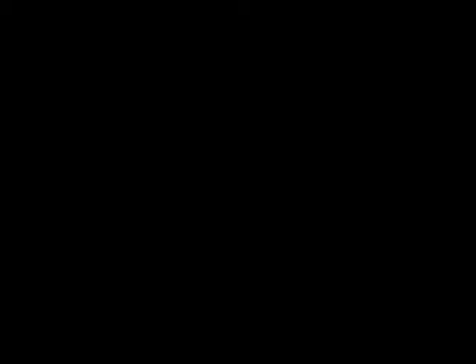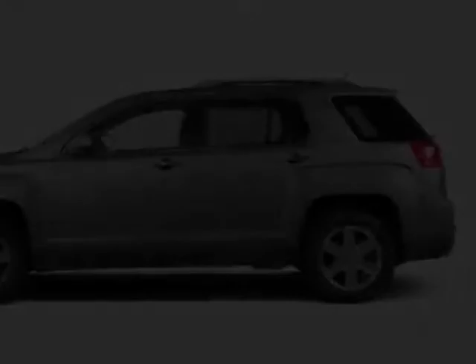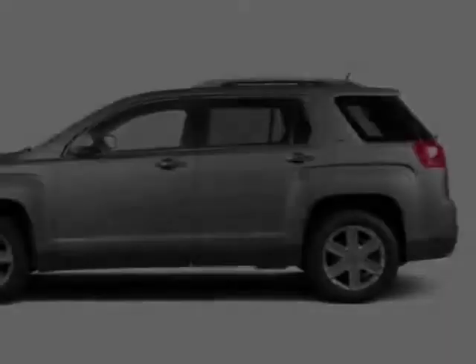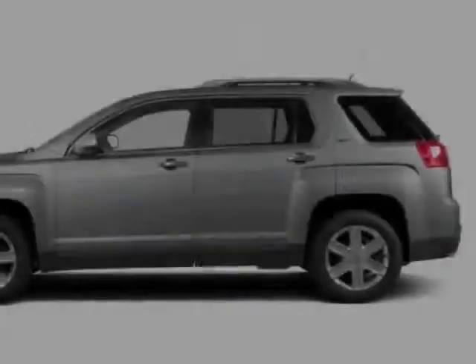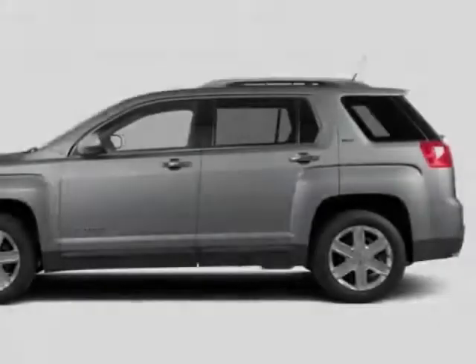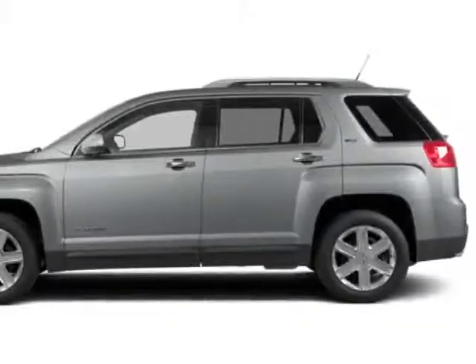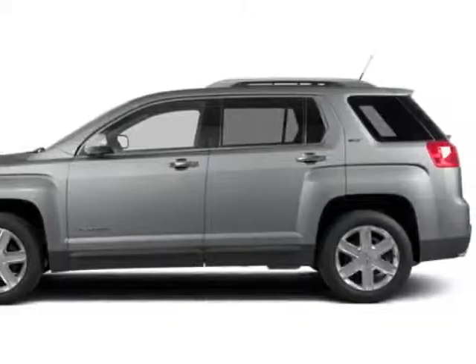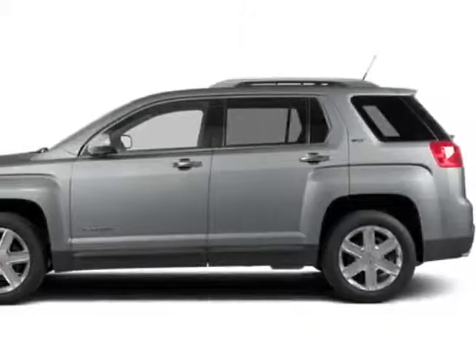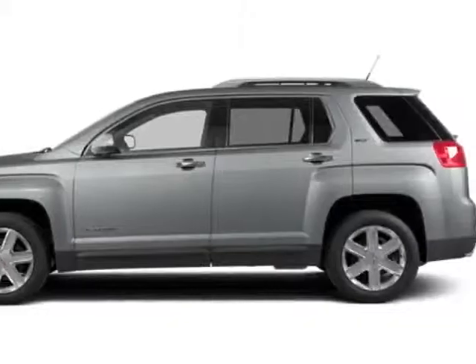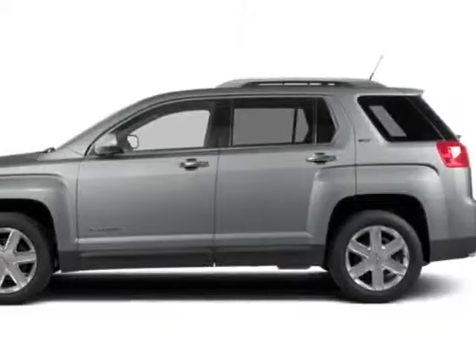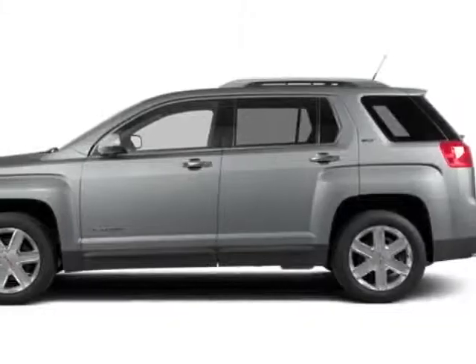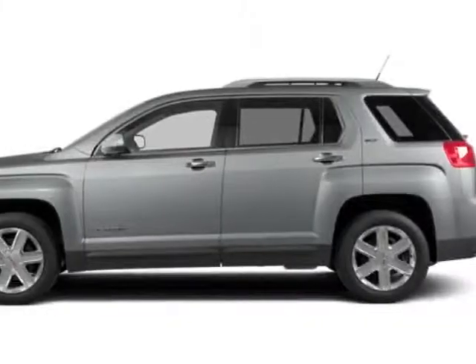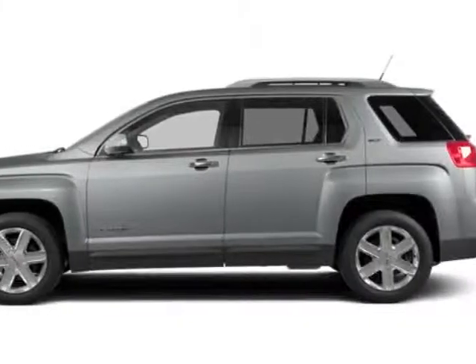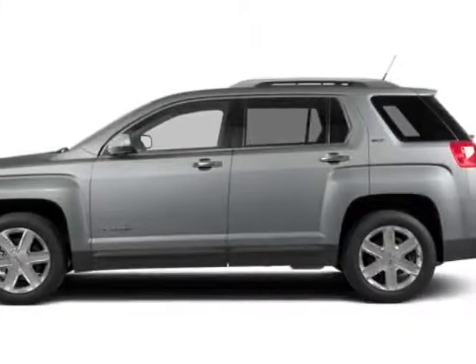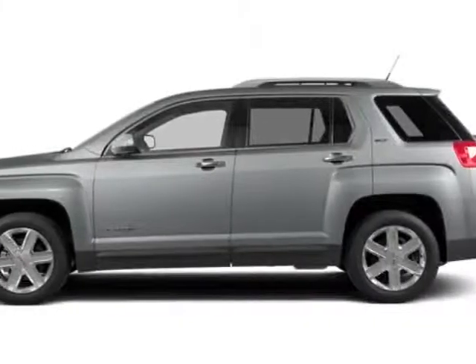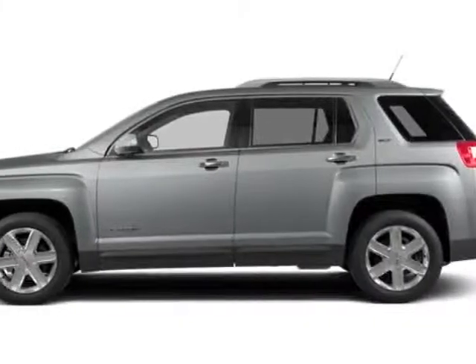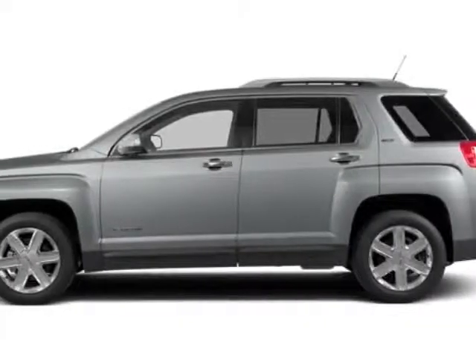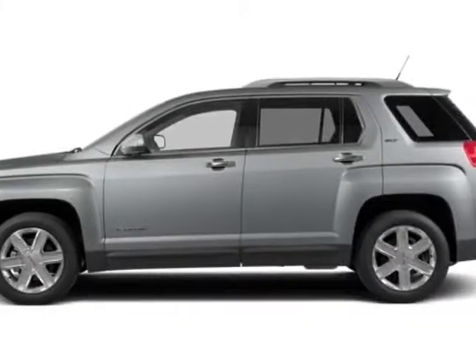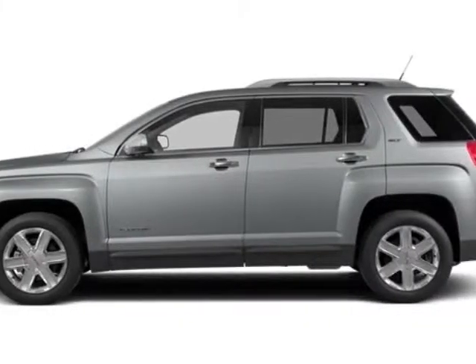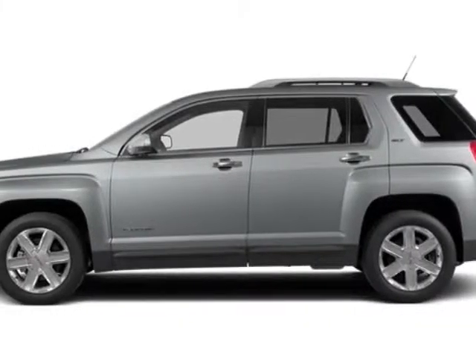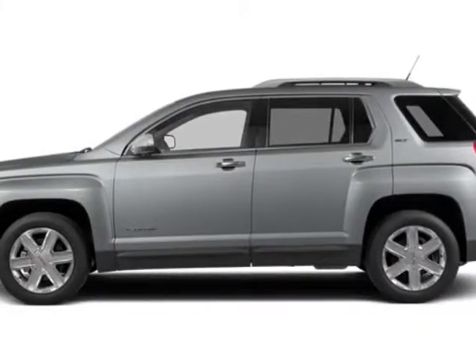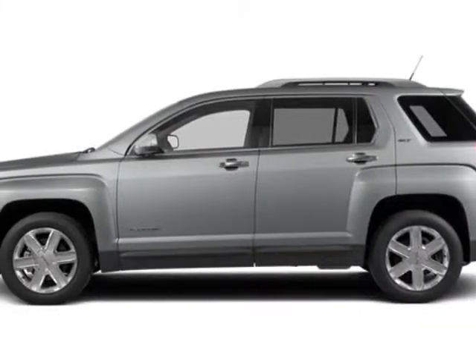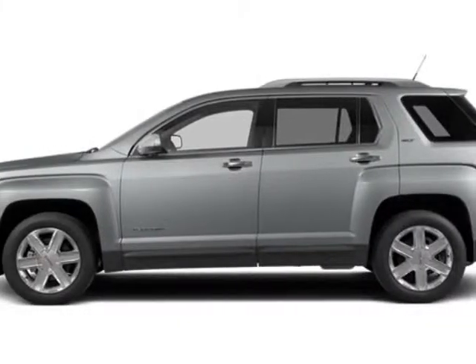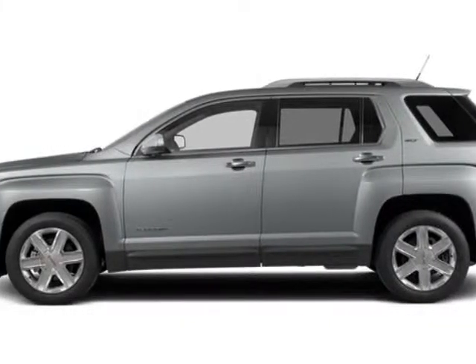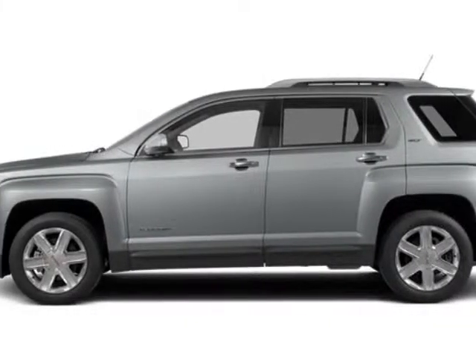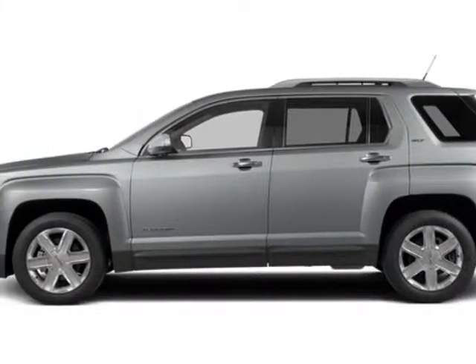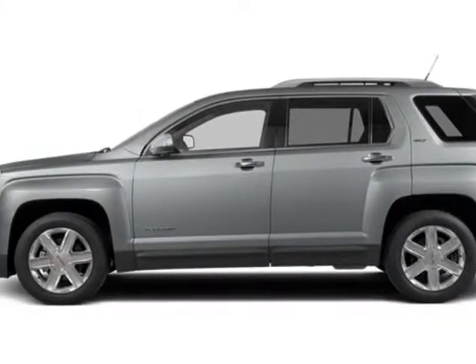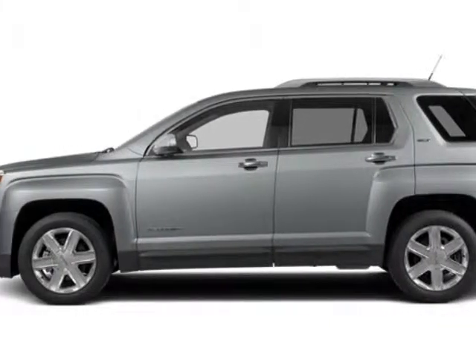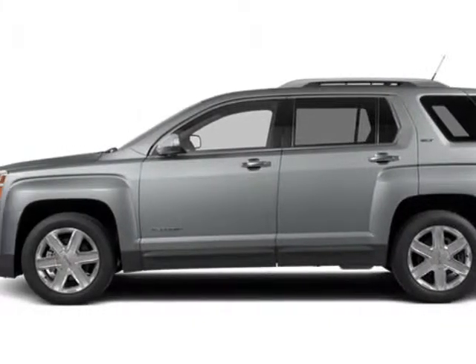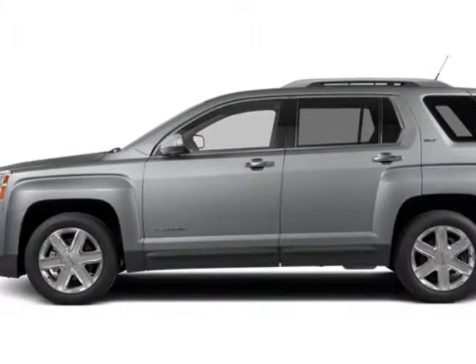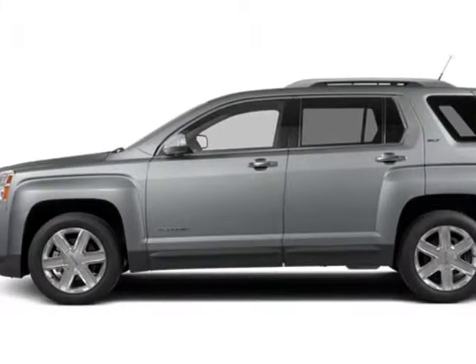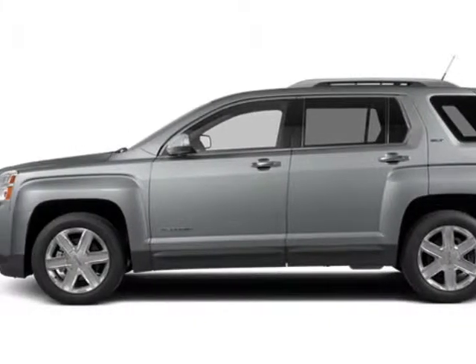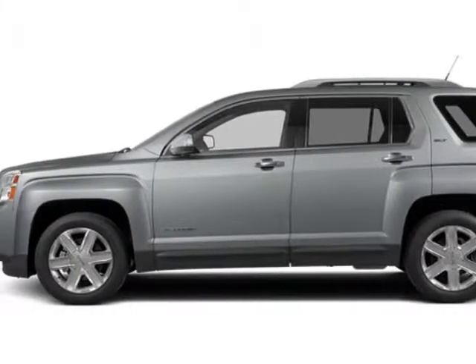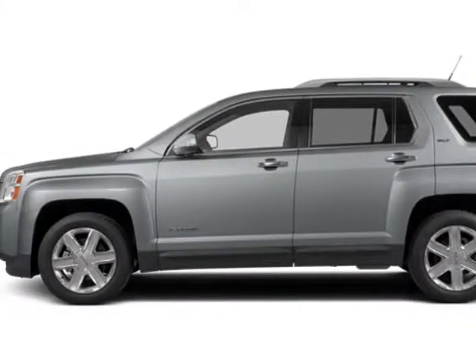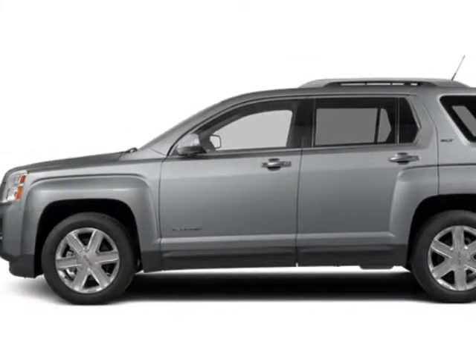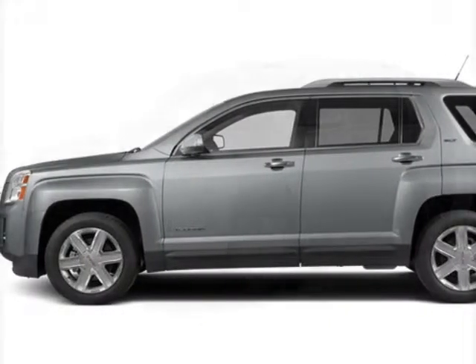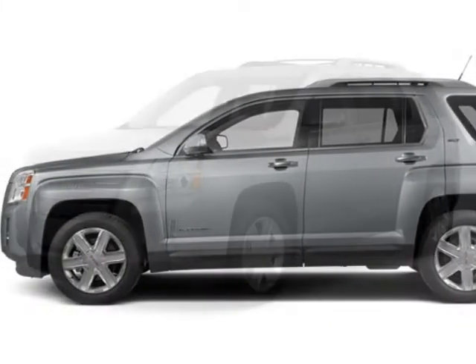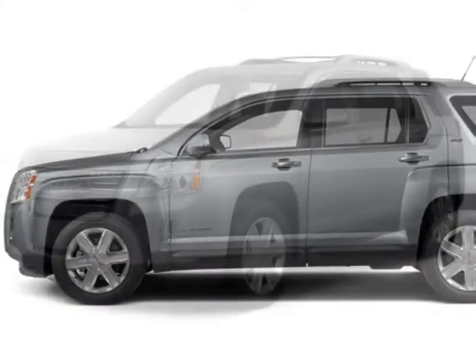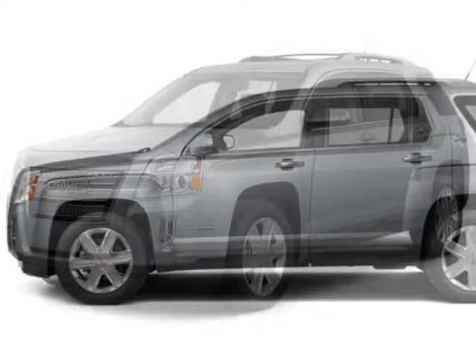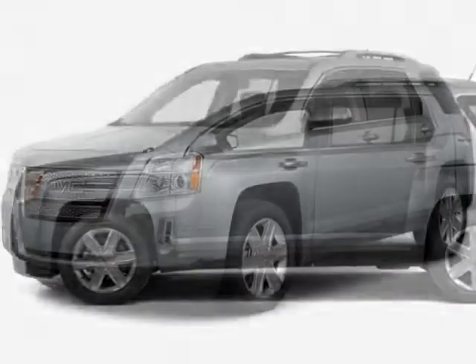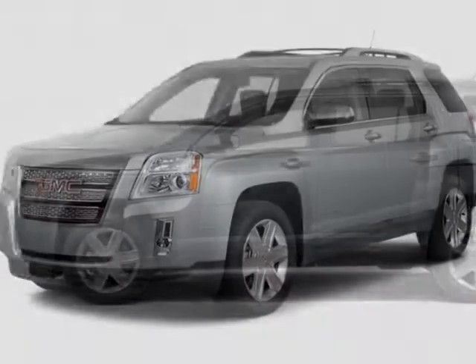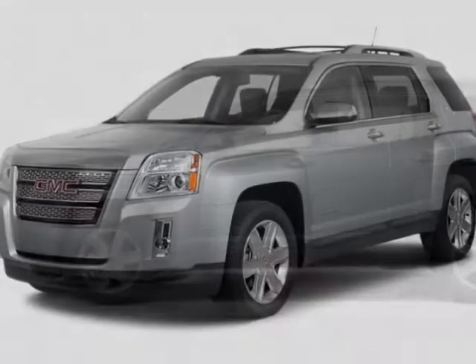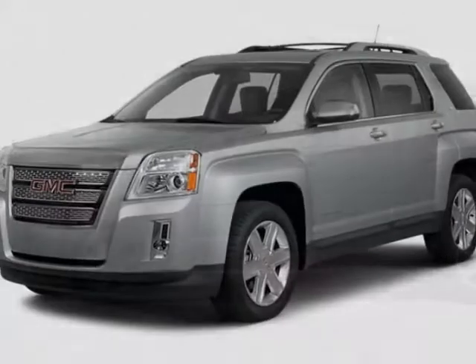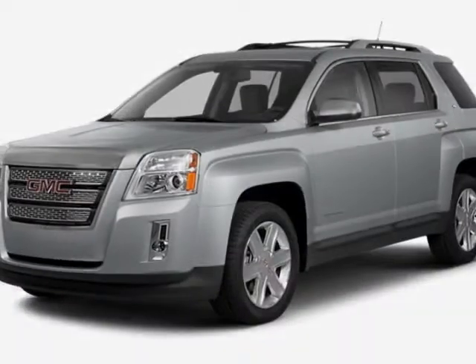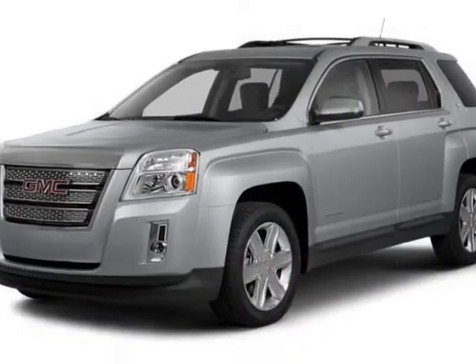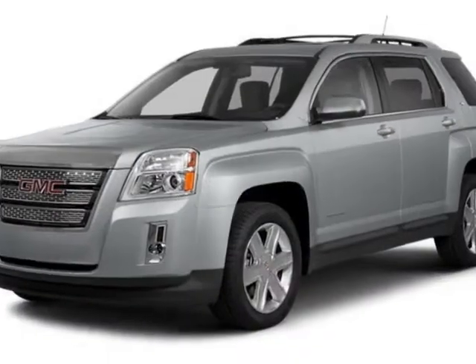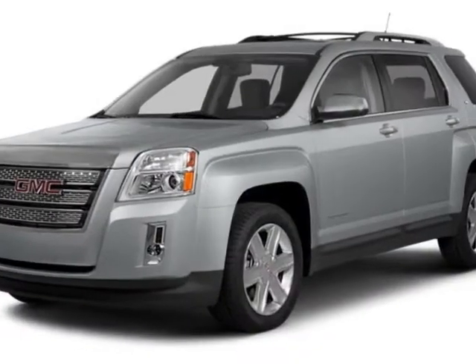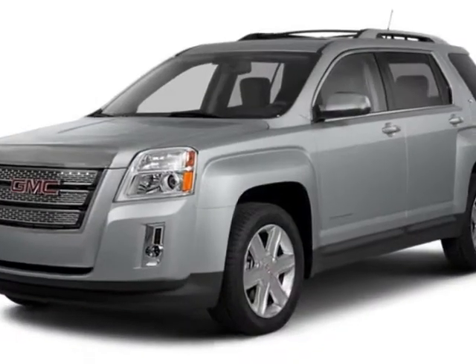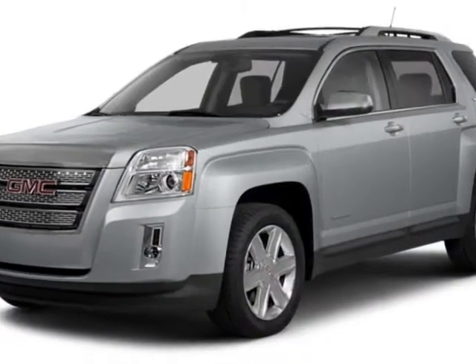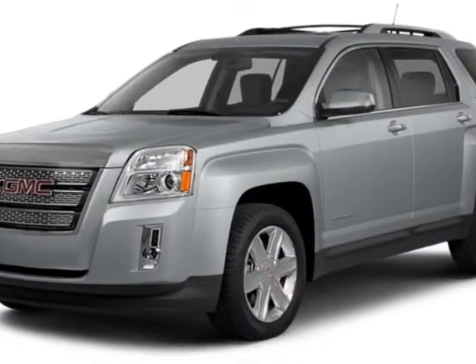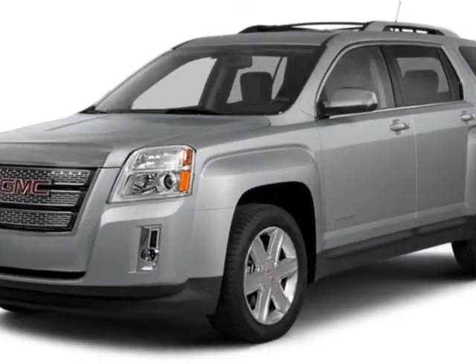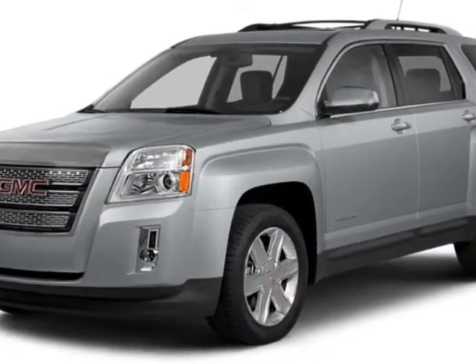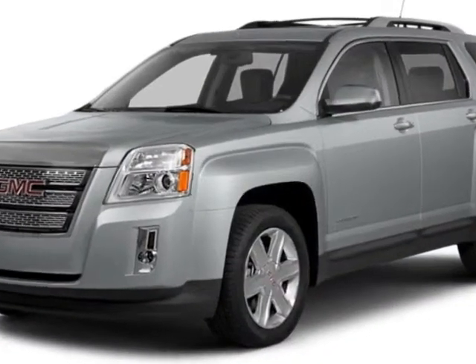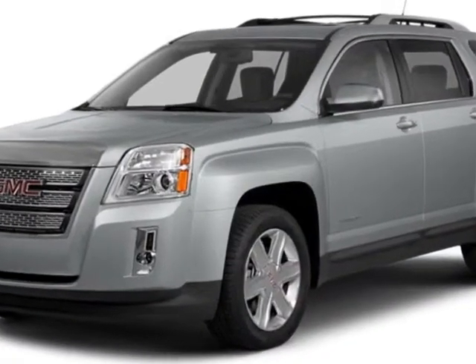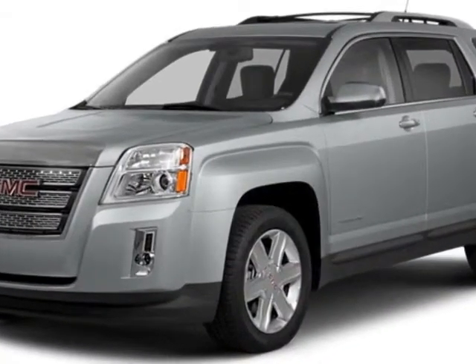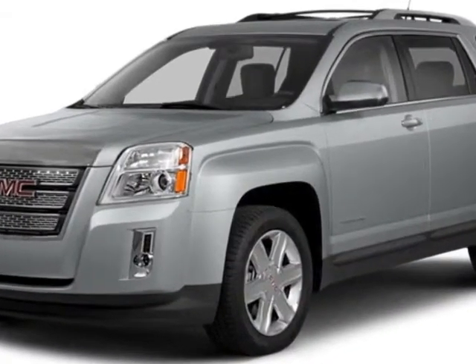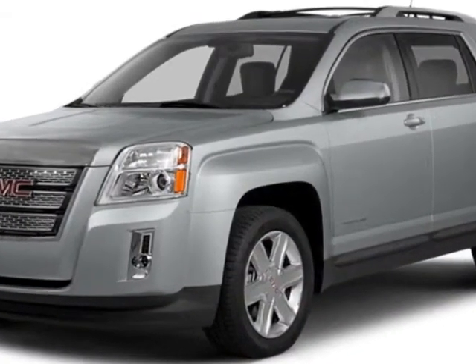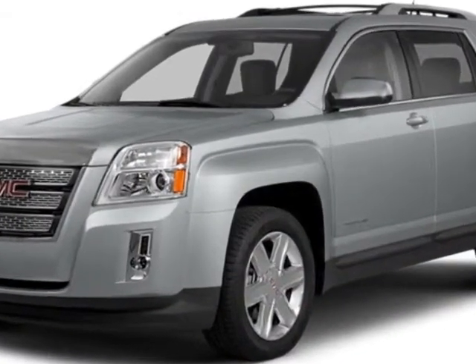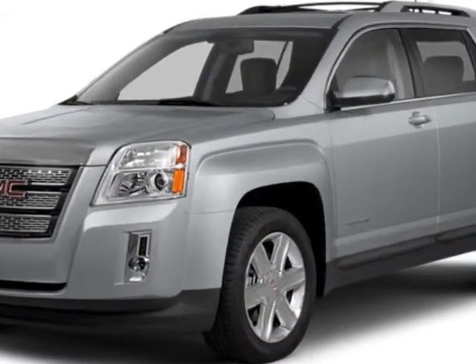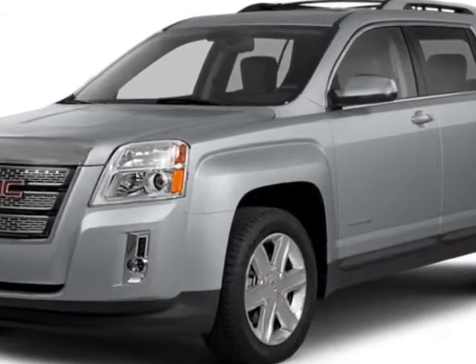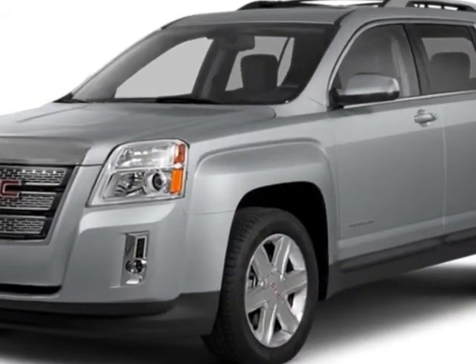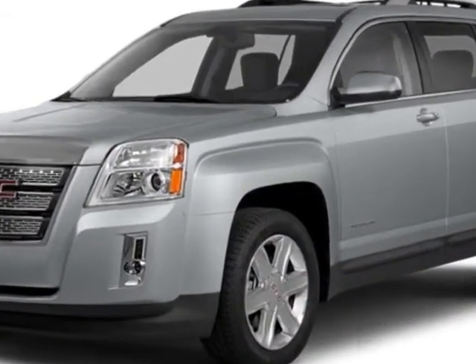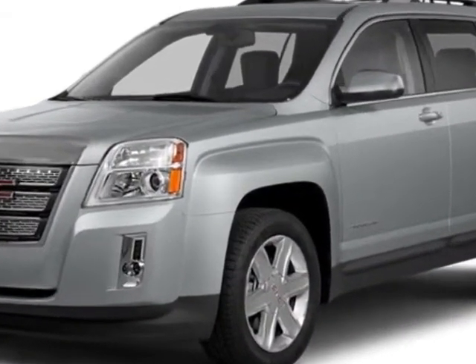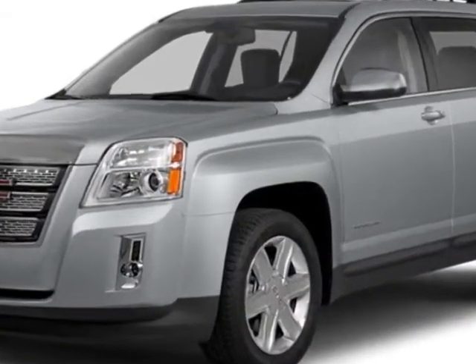Check out this new 2014 GMC Terrain. For your protection, this vehicle has a full factory warranty.